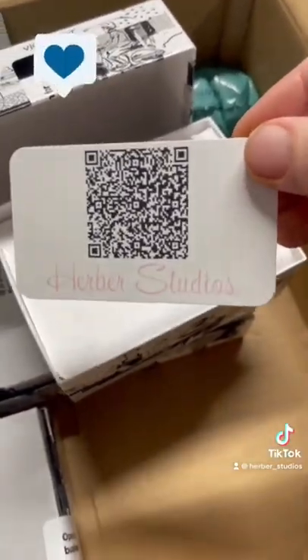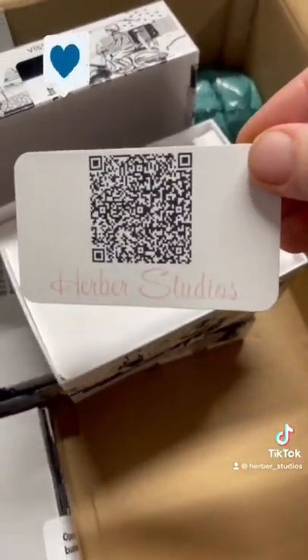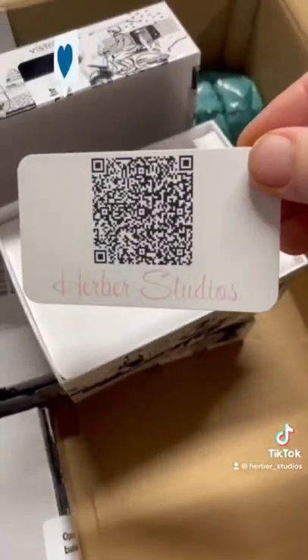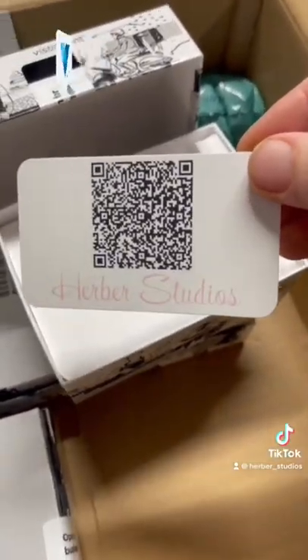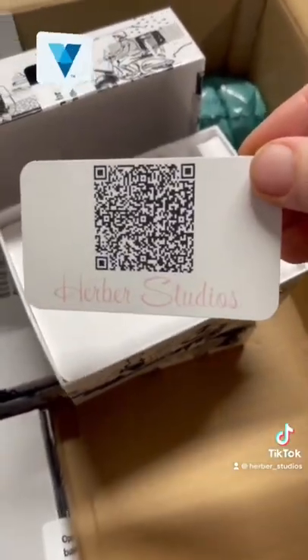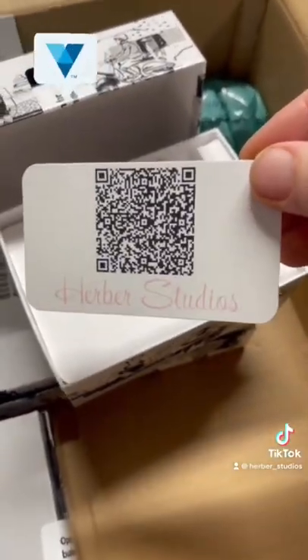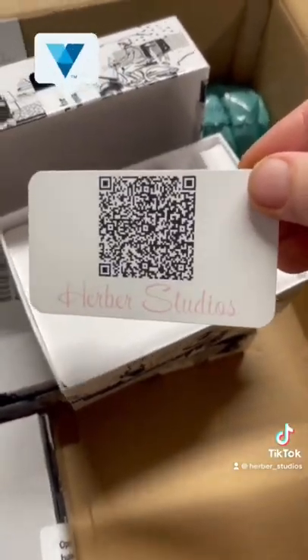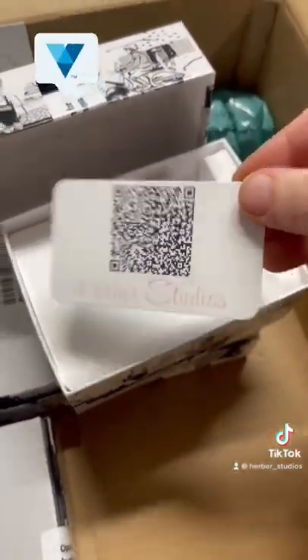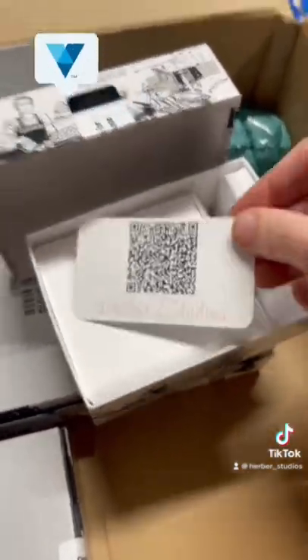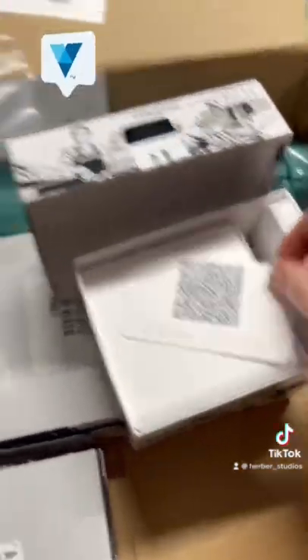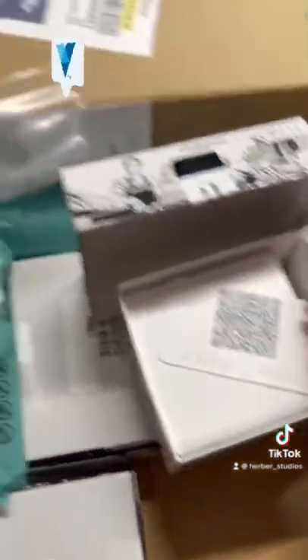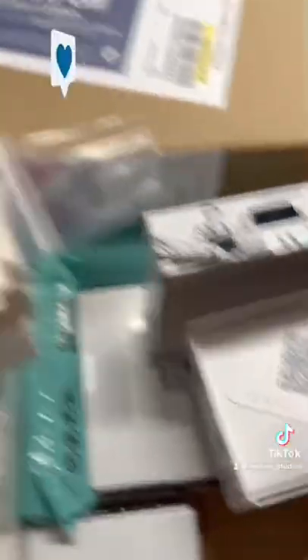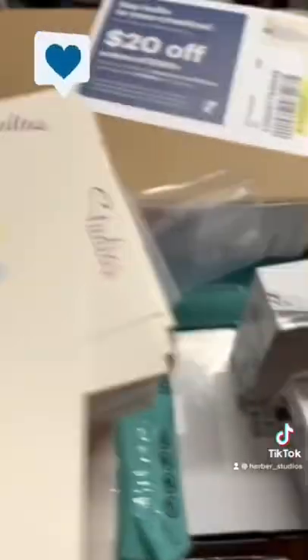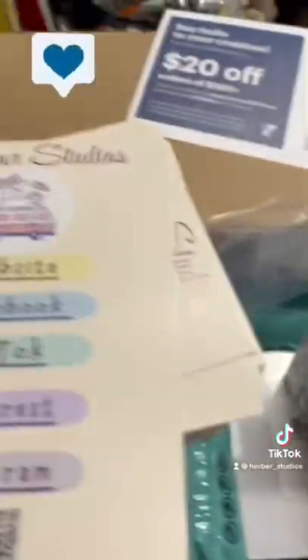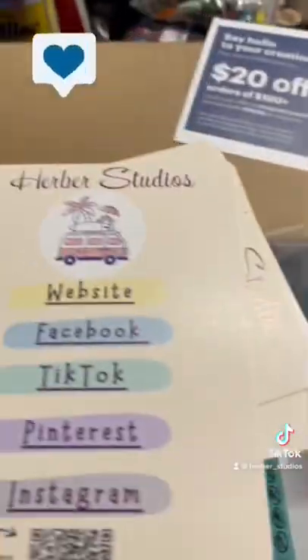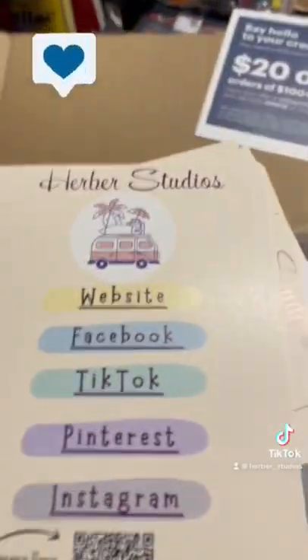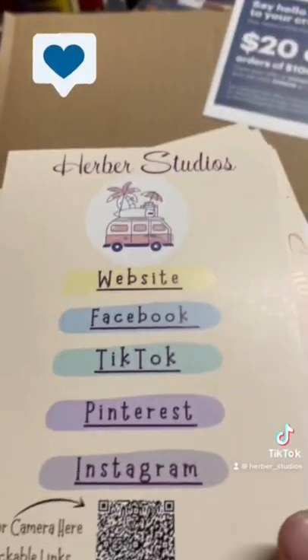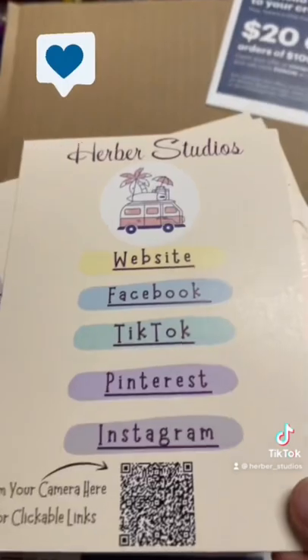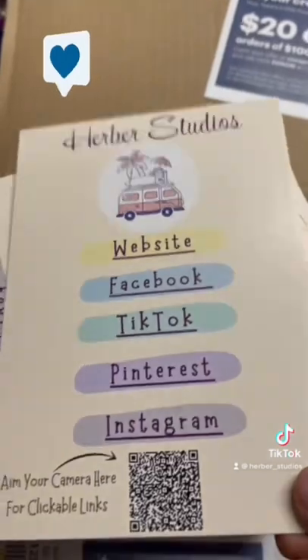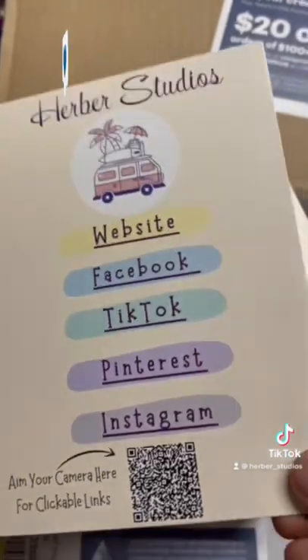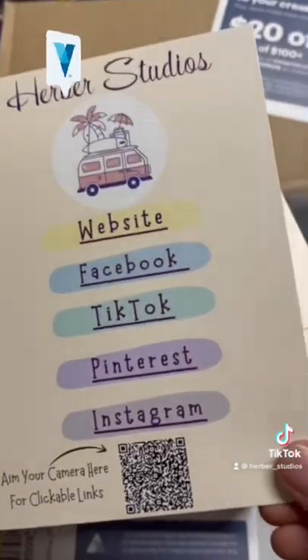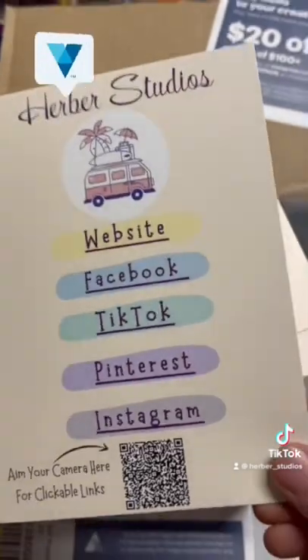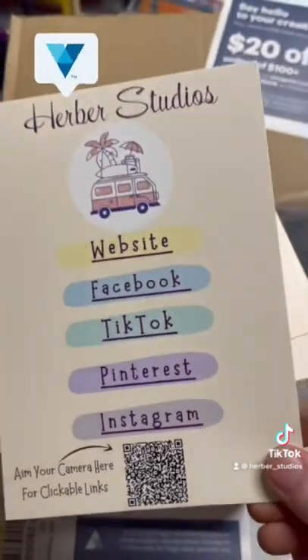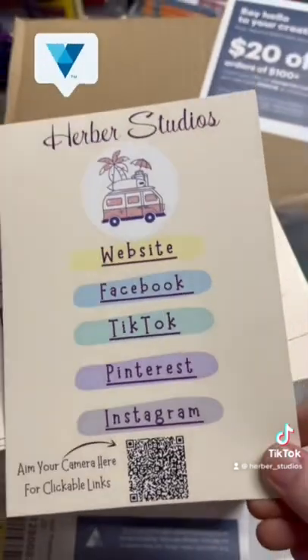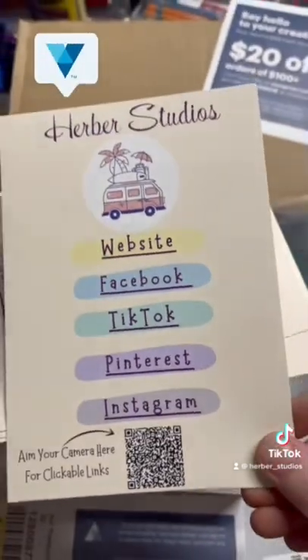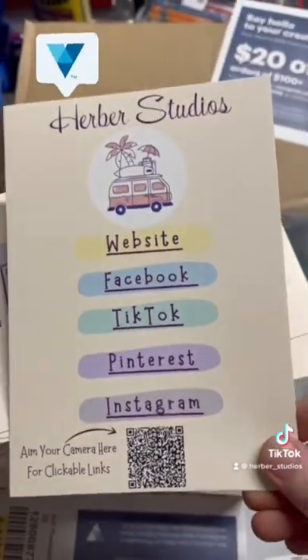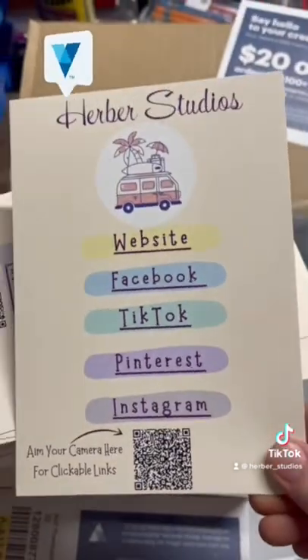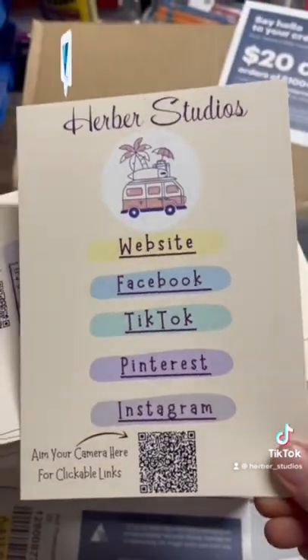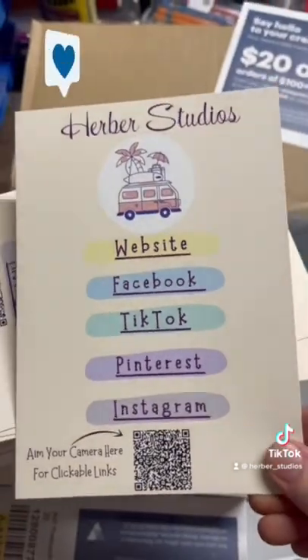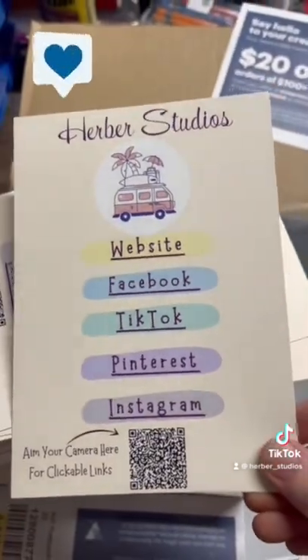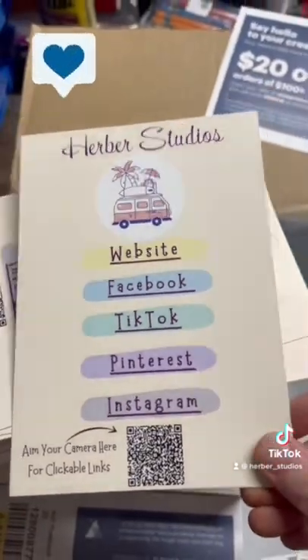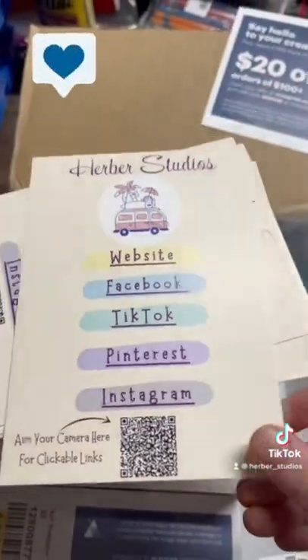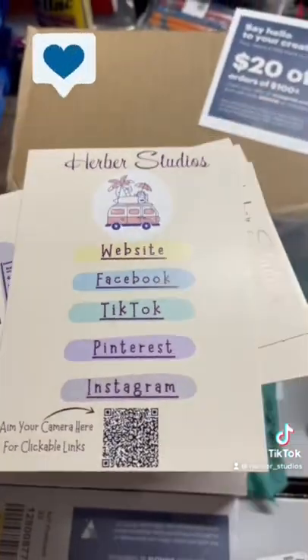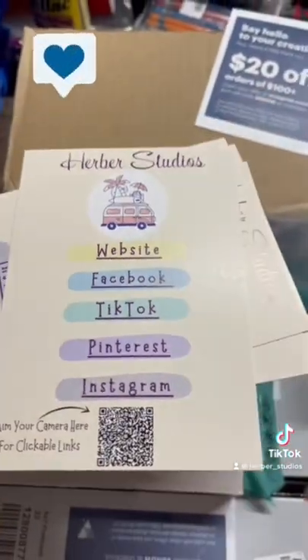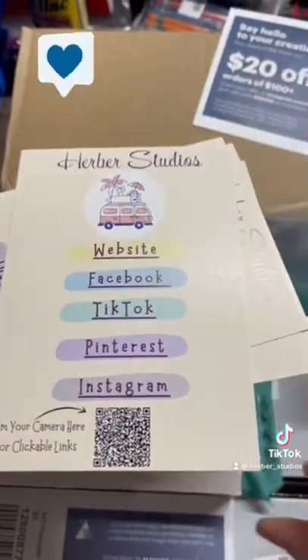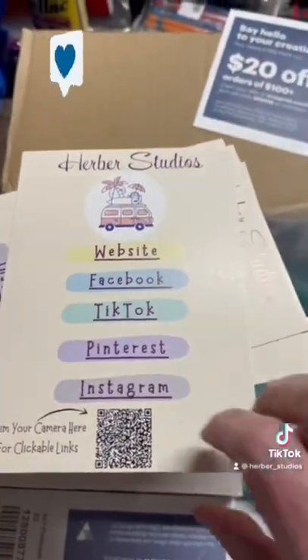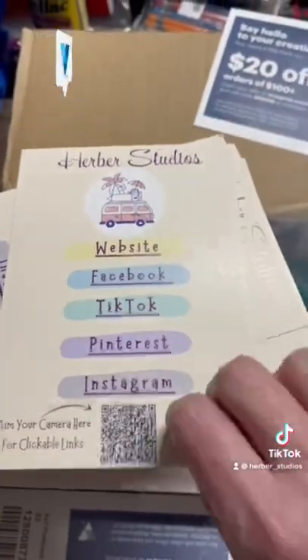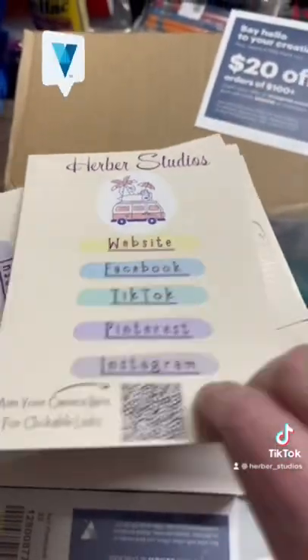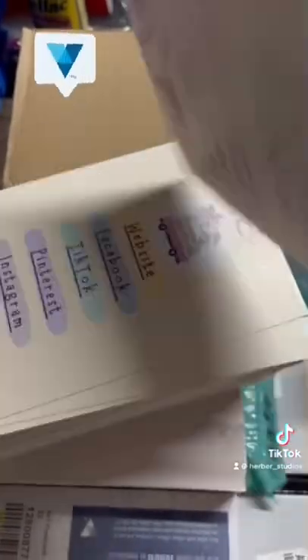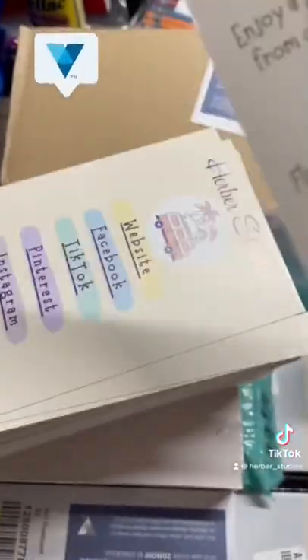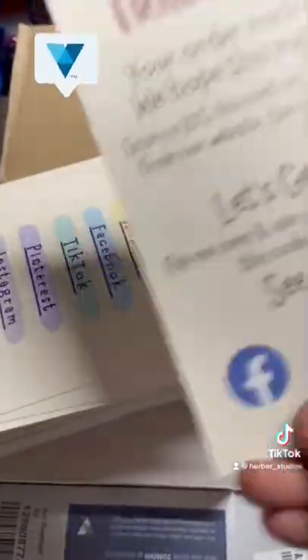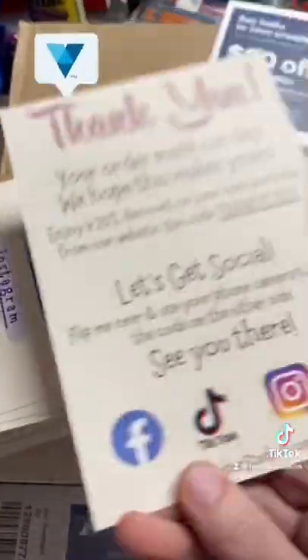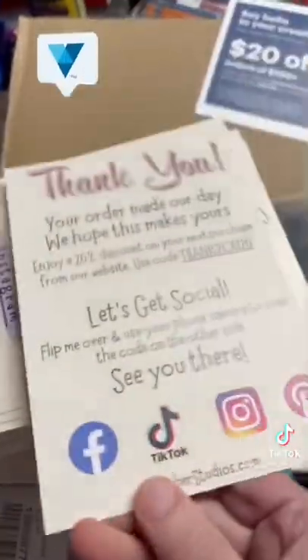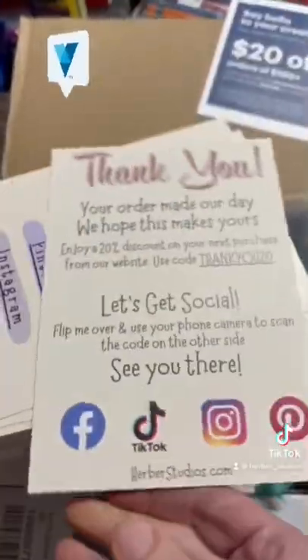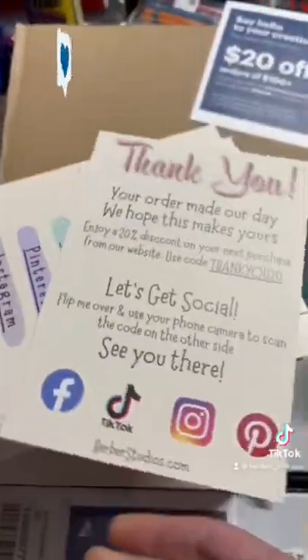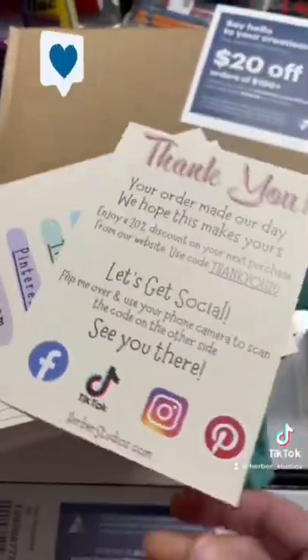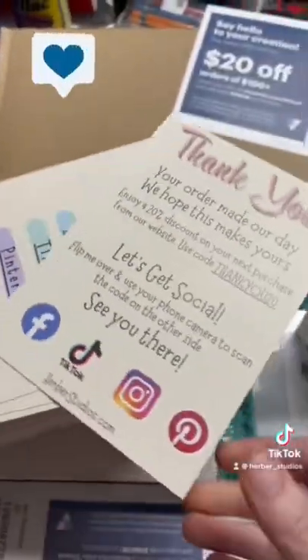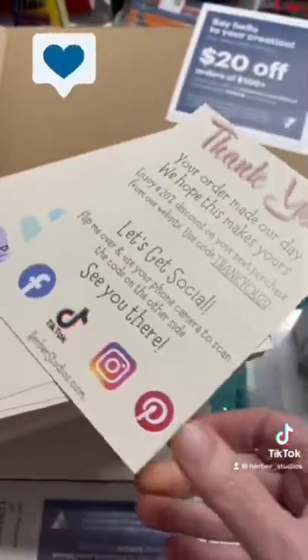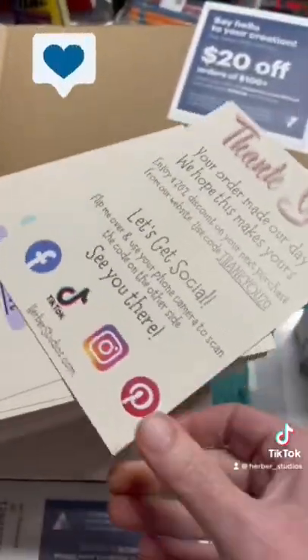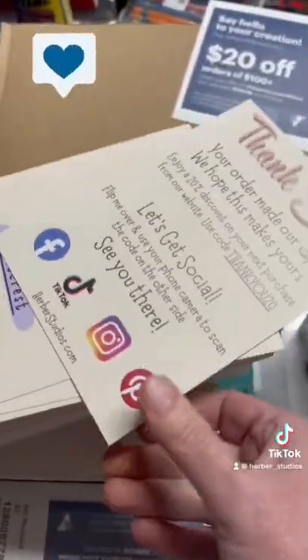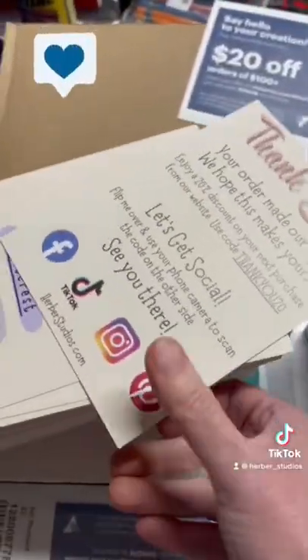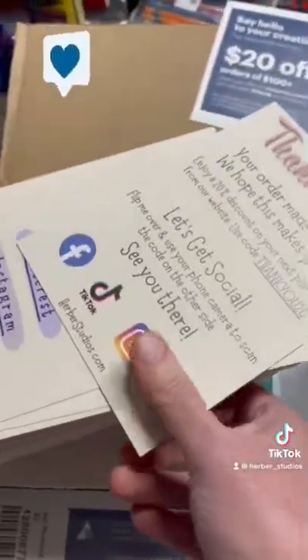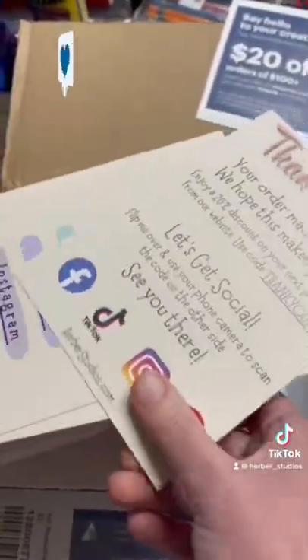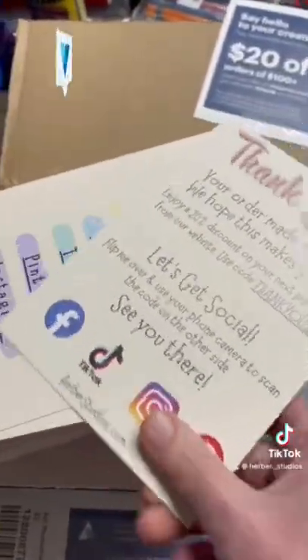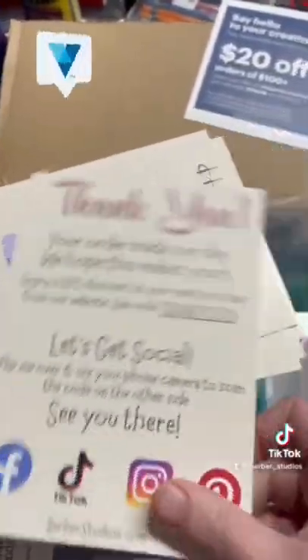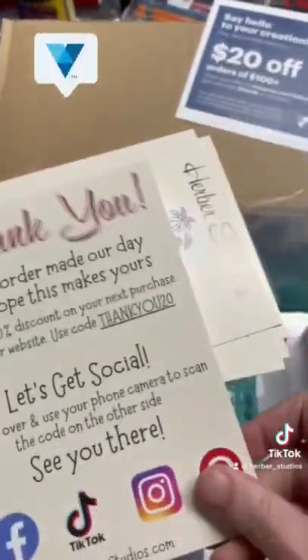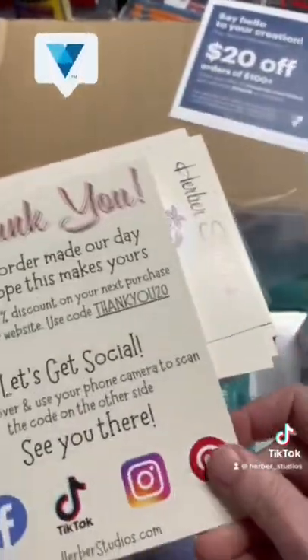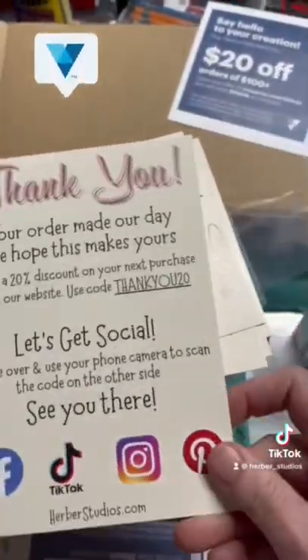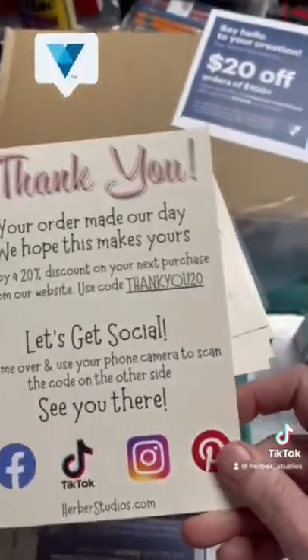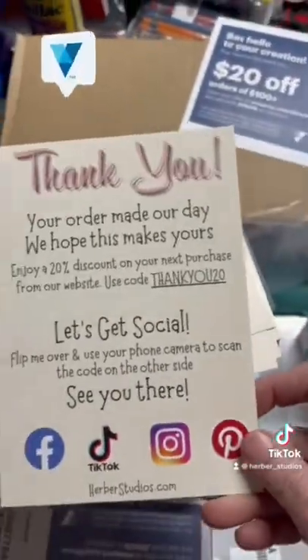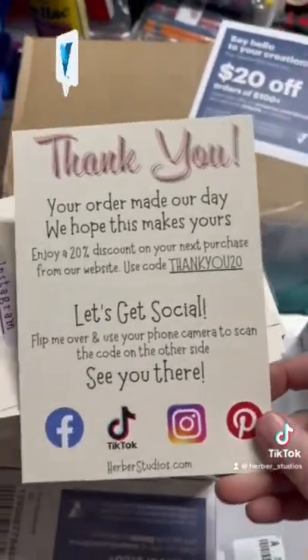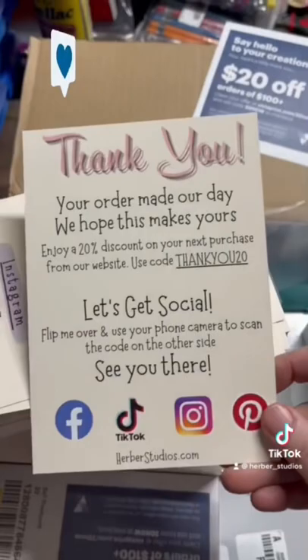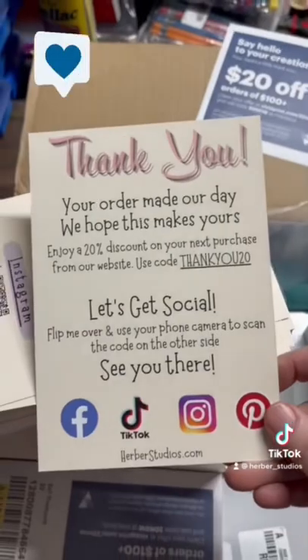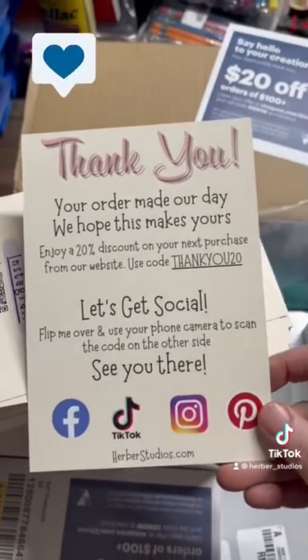The other item we have is our packaging inserts. These, again, have the same QR codes and same links. The other side is our thank you and our special code.